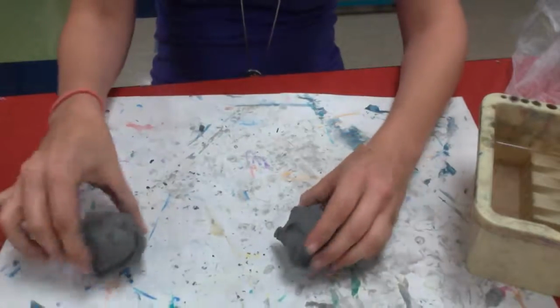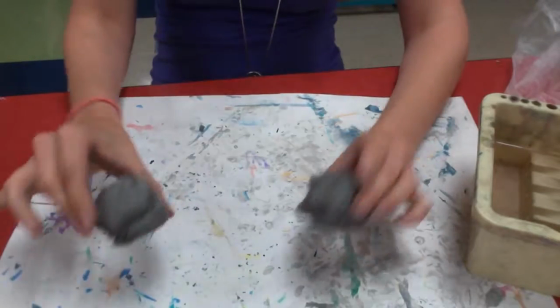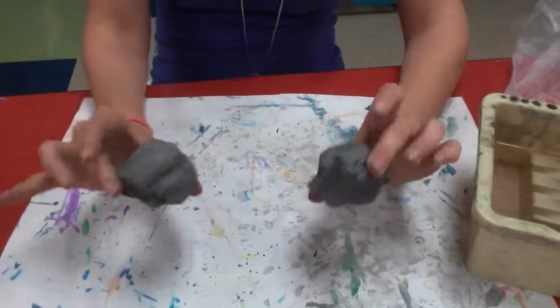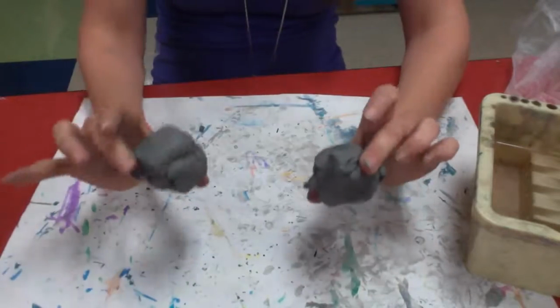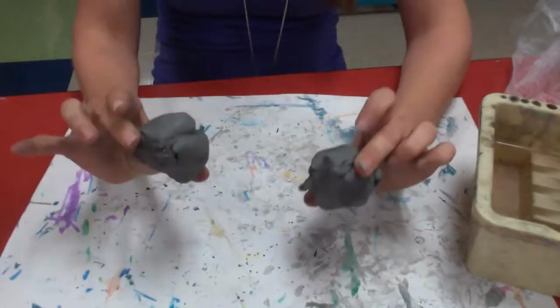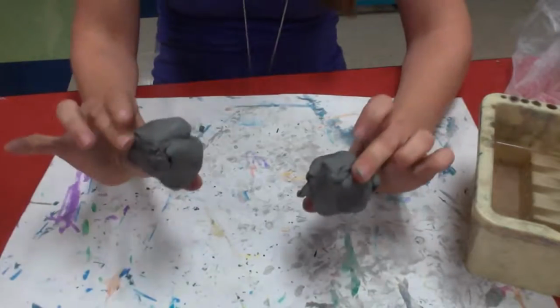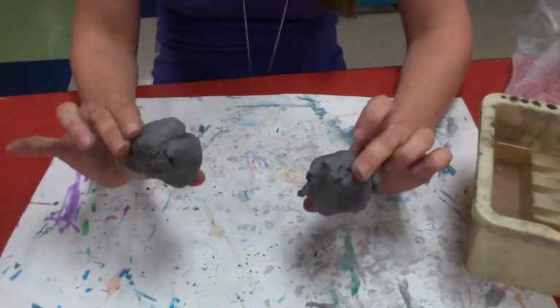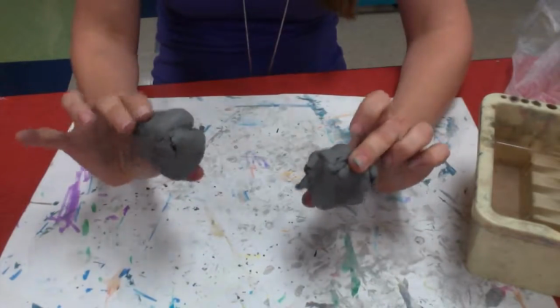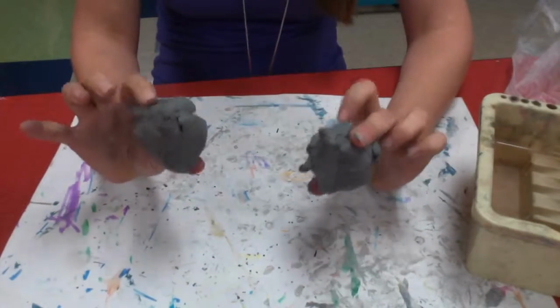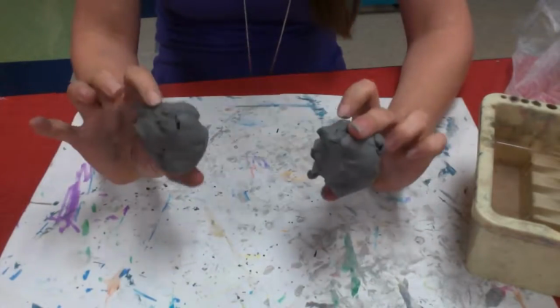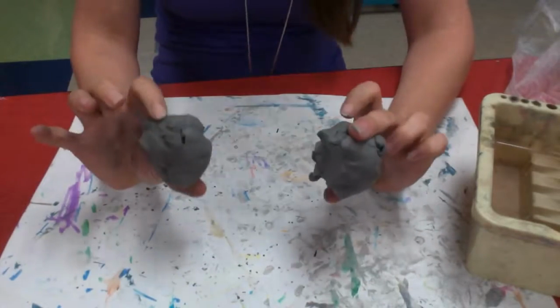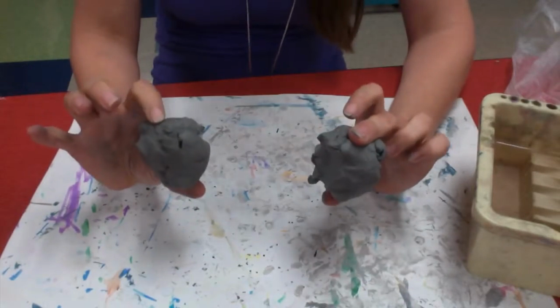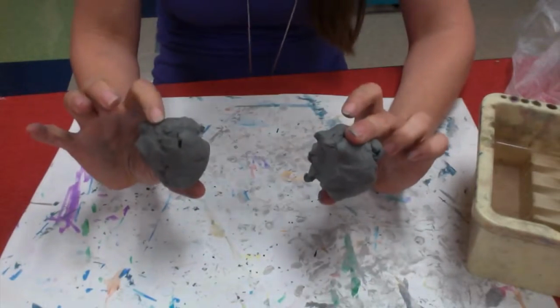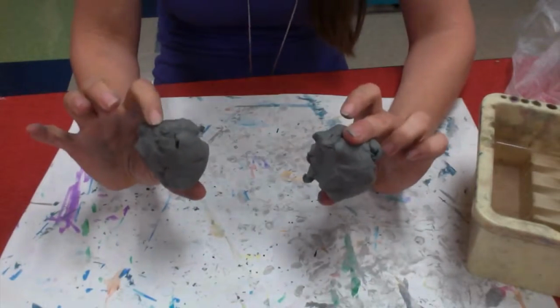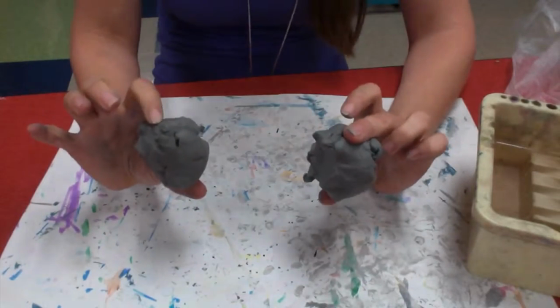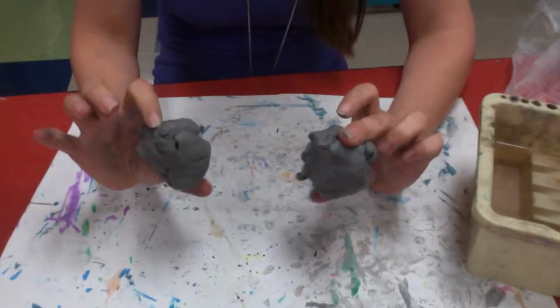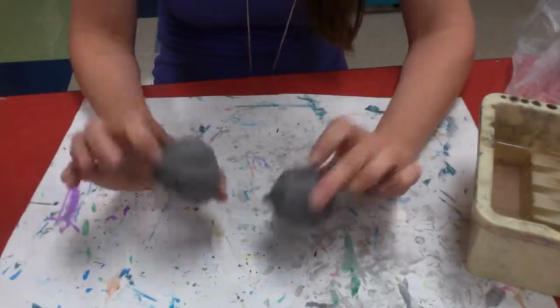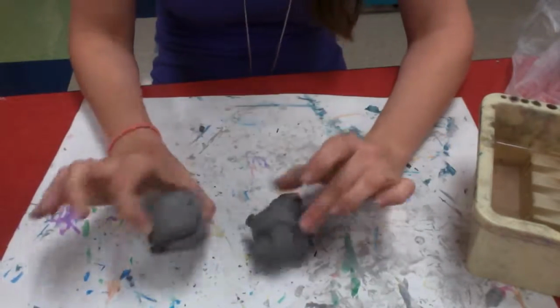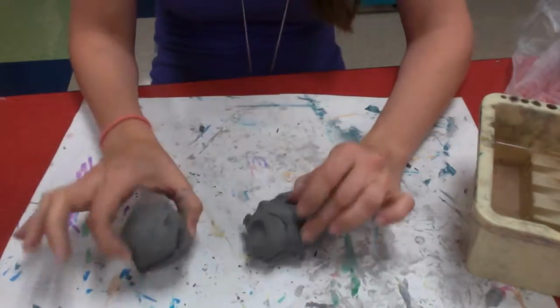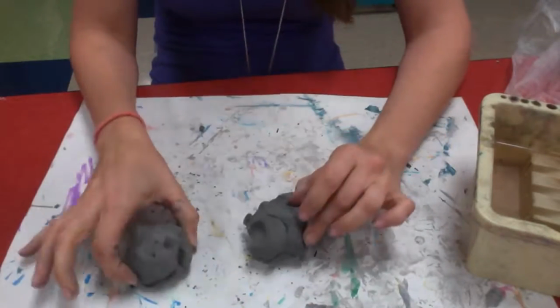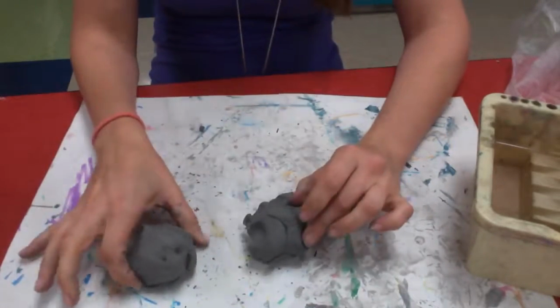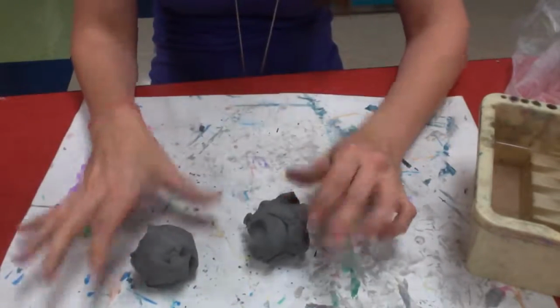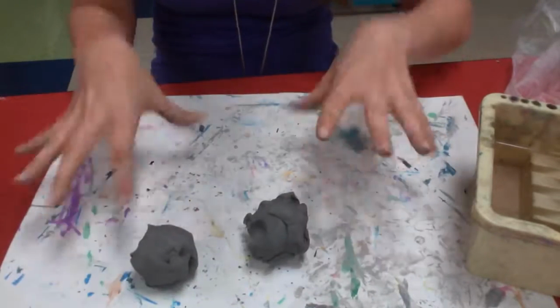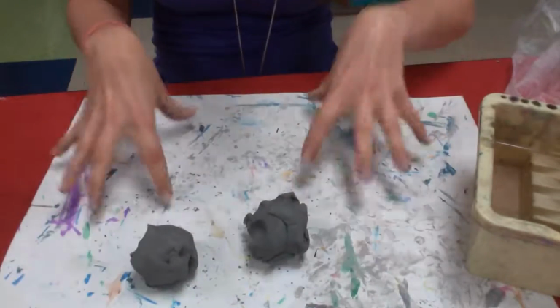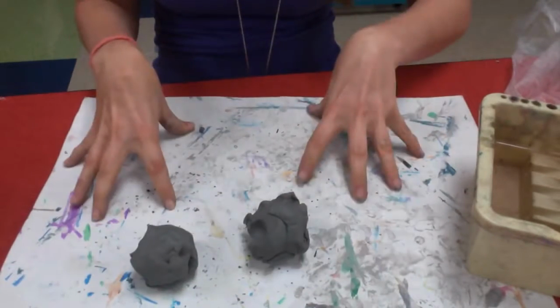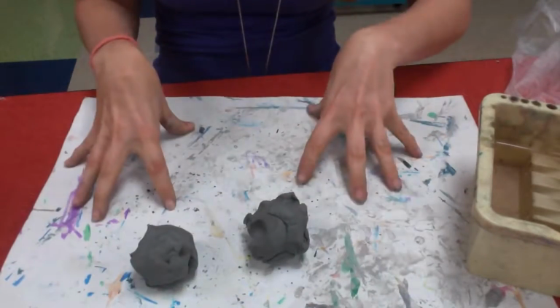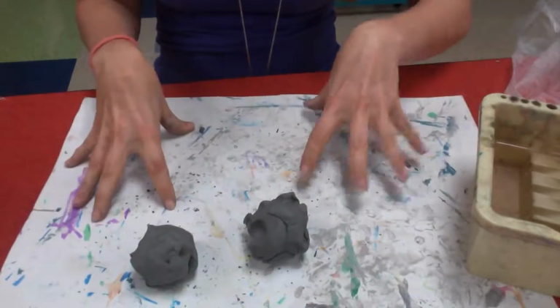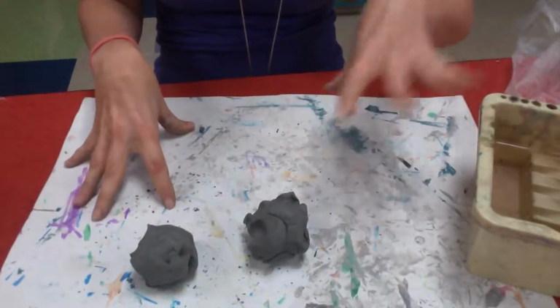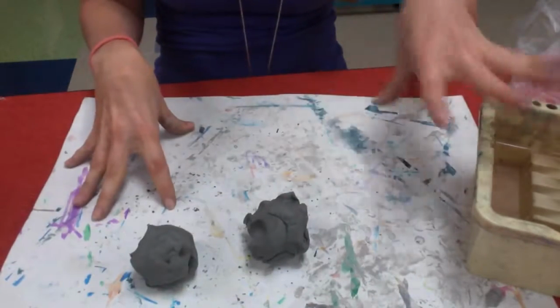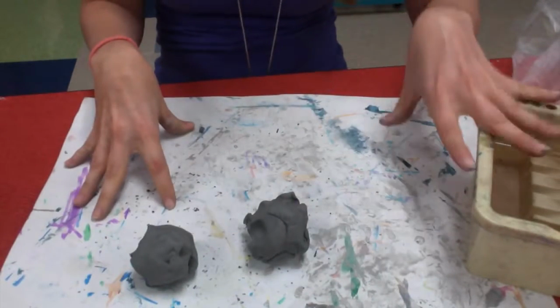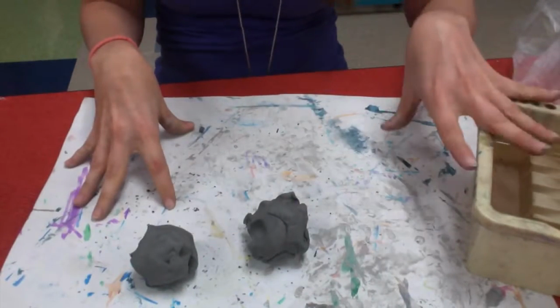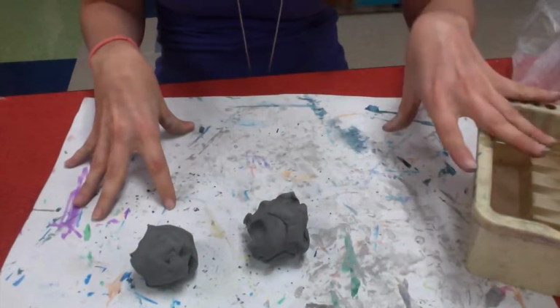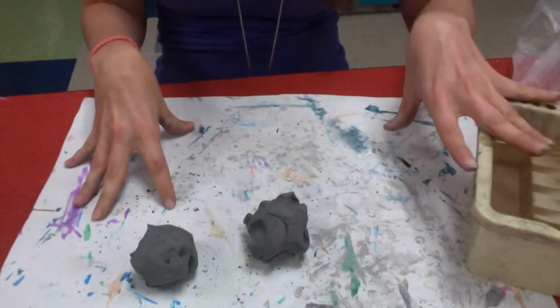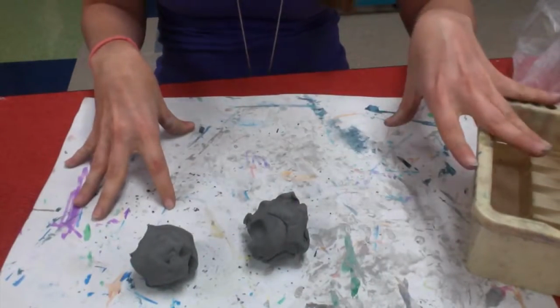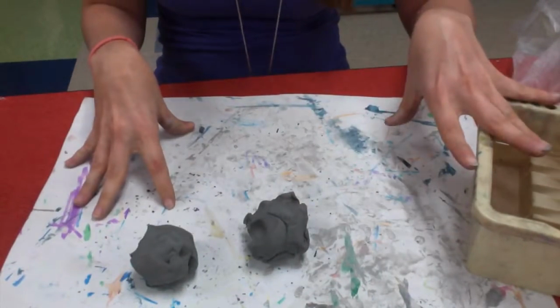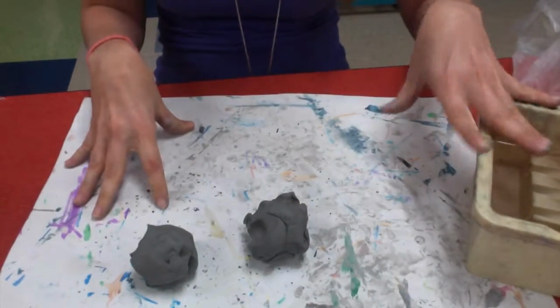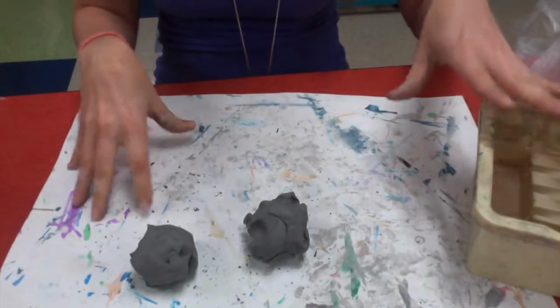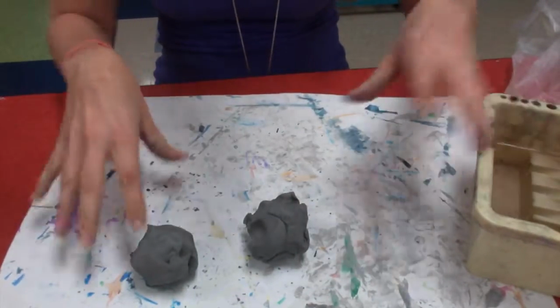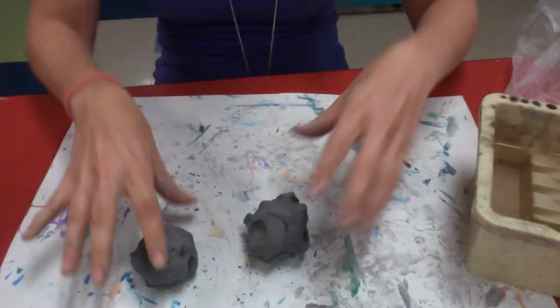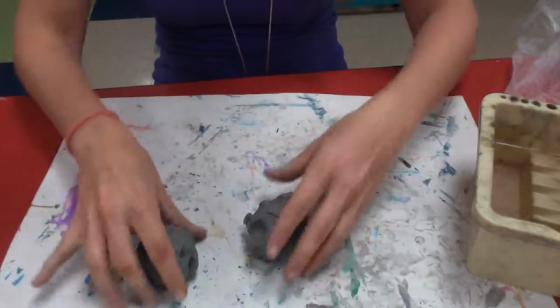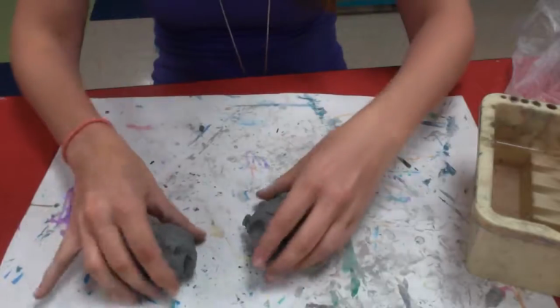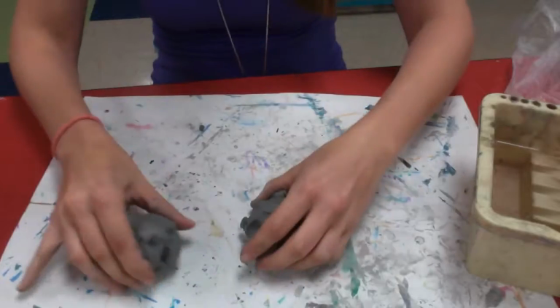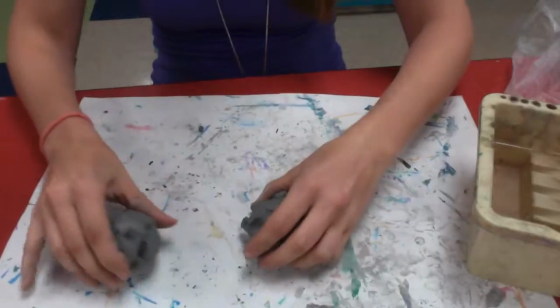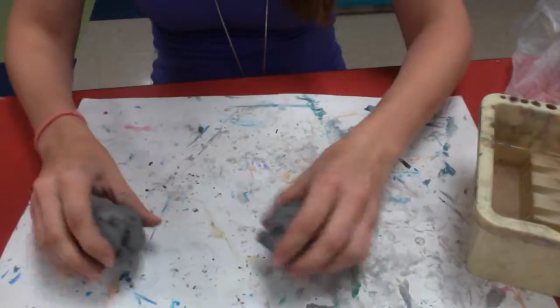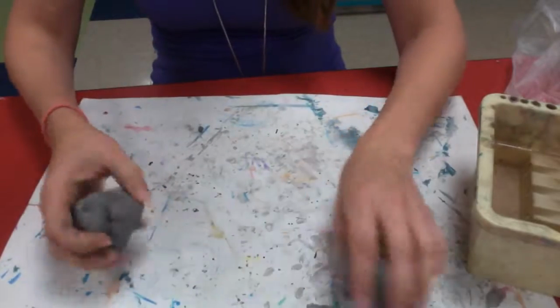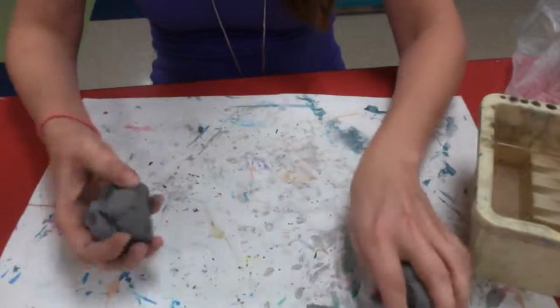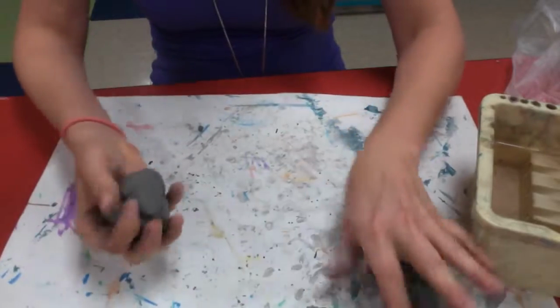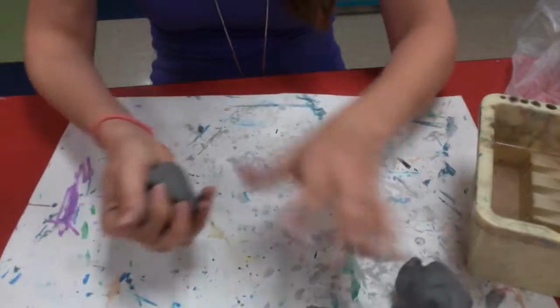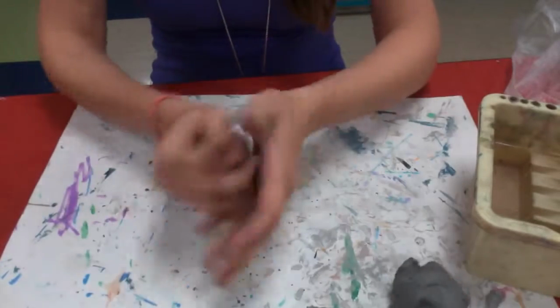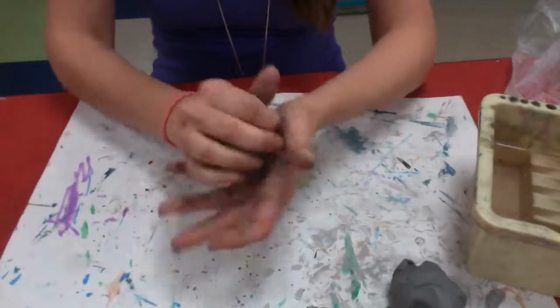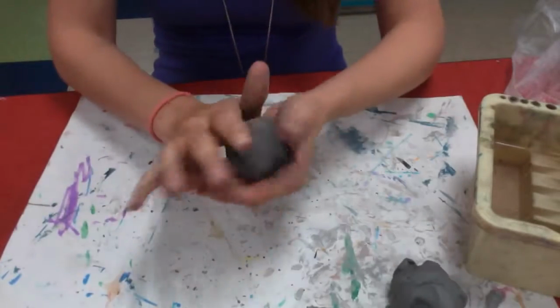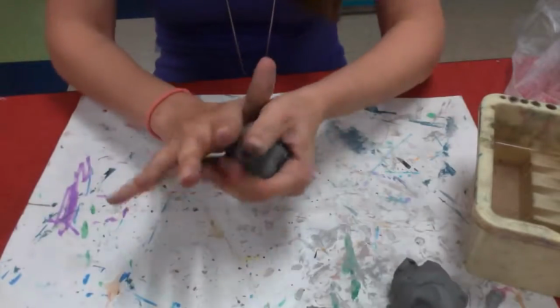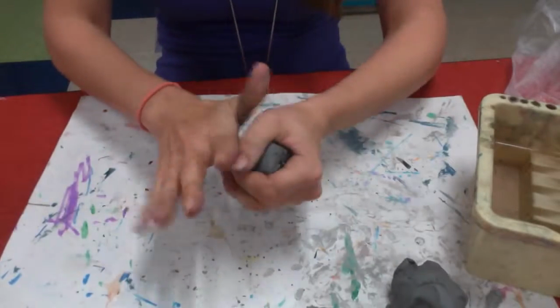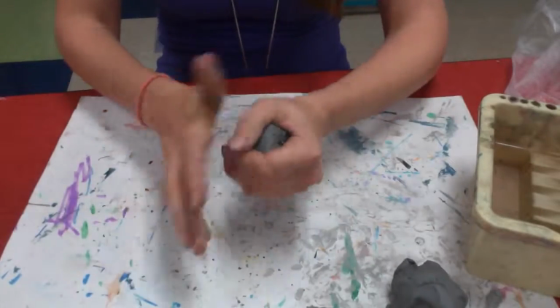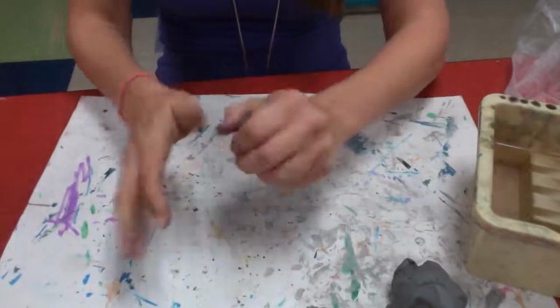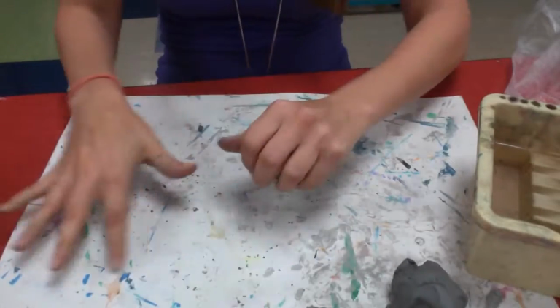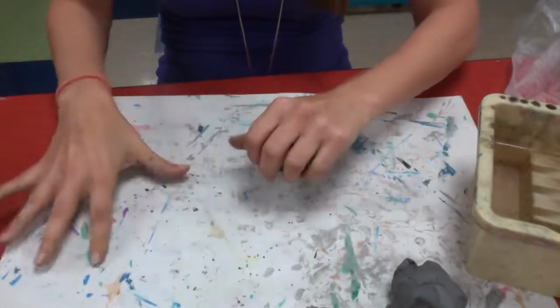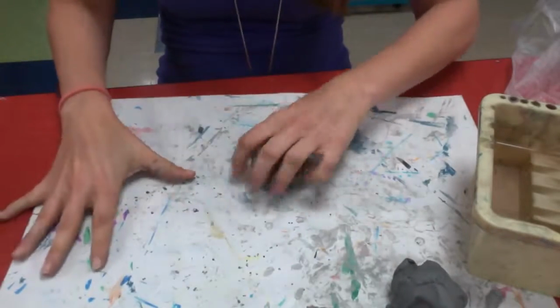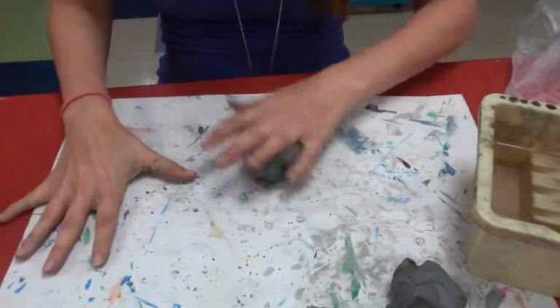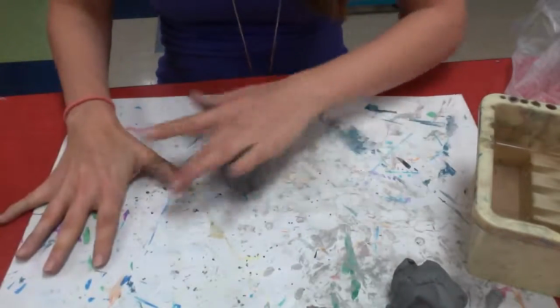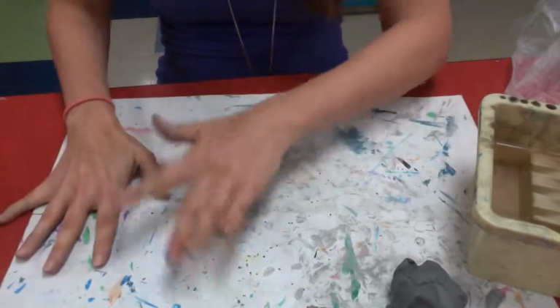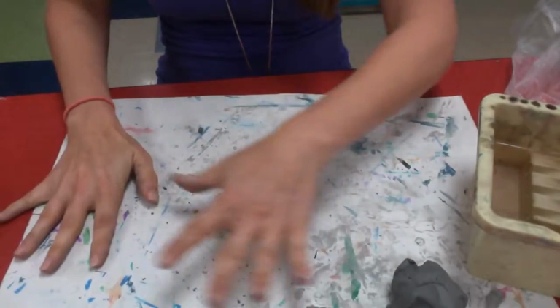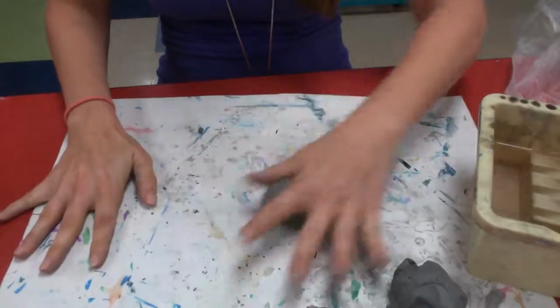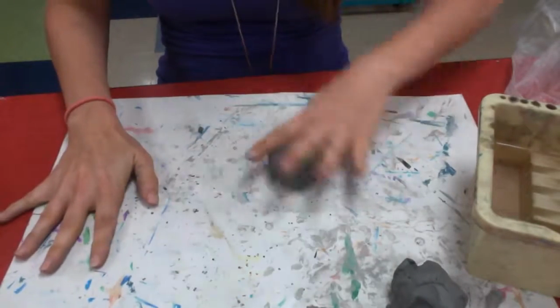First you want to have two pieces of clay, a mat, and a cup of water. You're going to be doing a pinch pot technique.